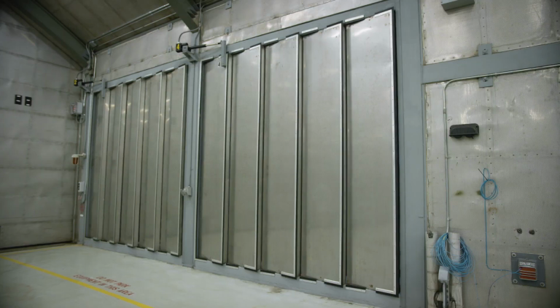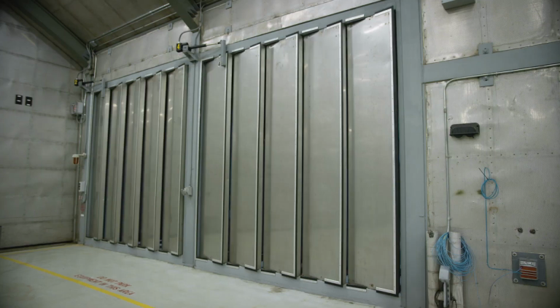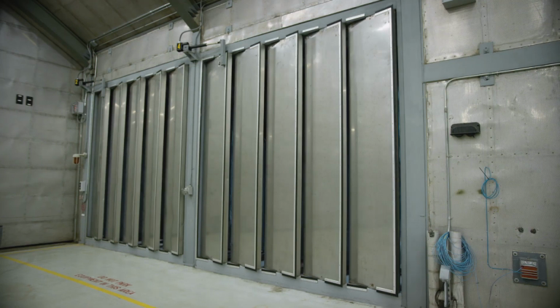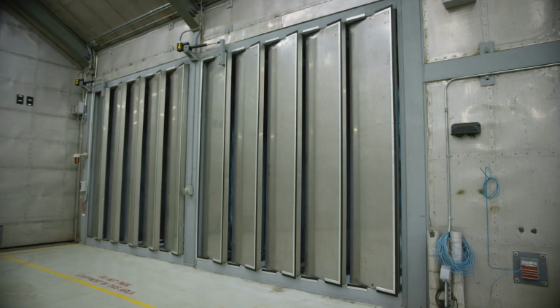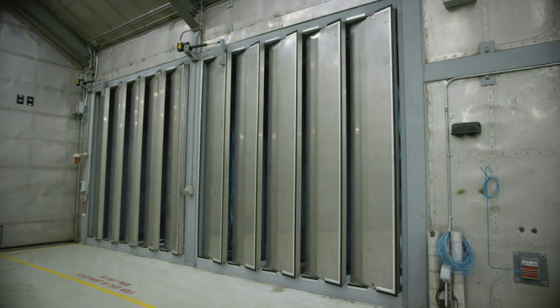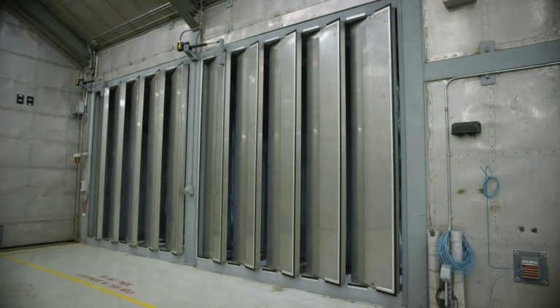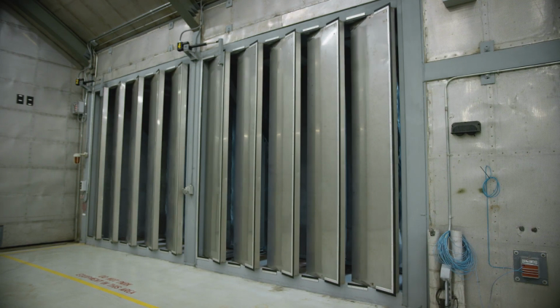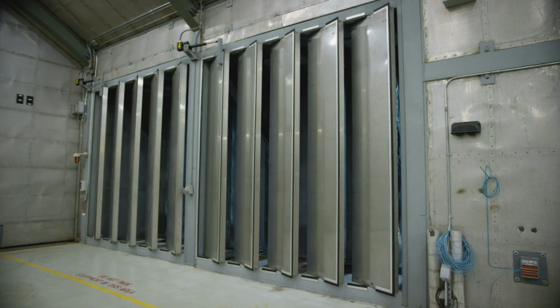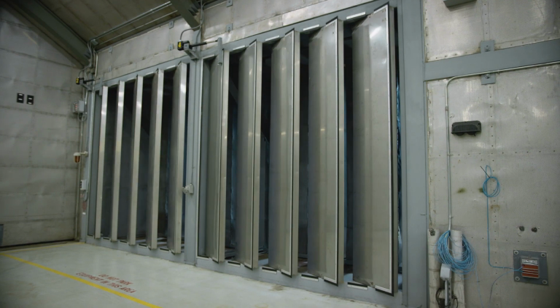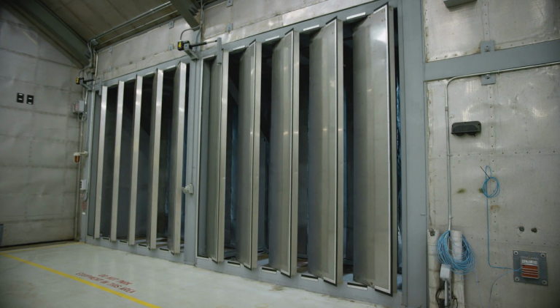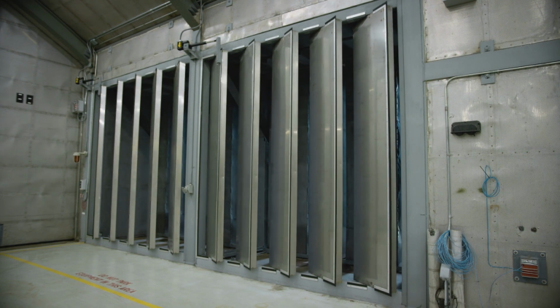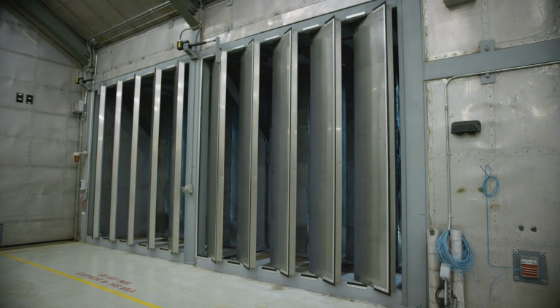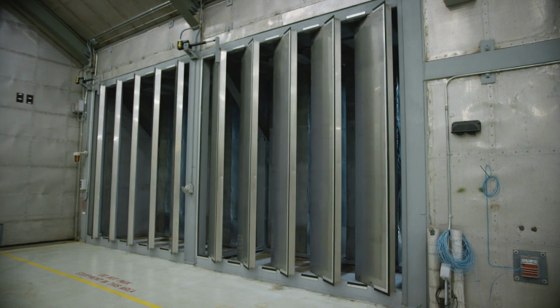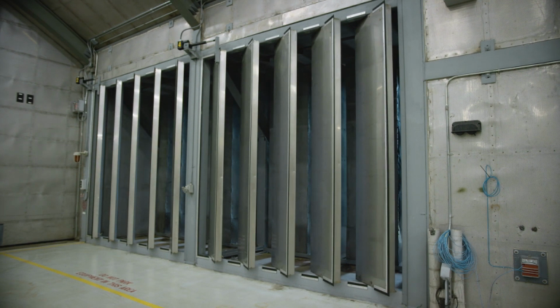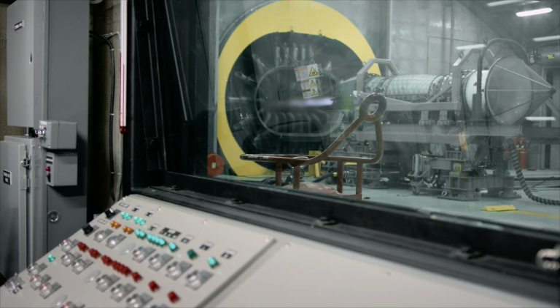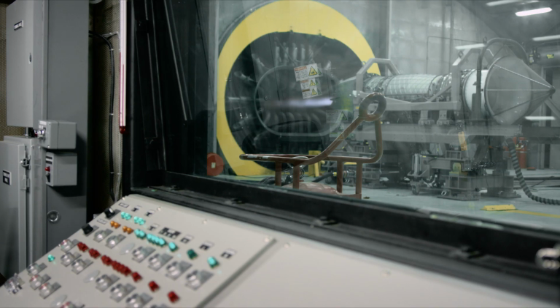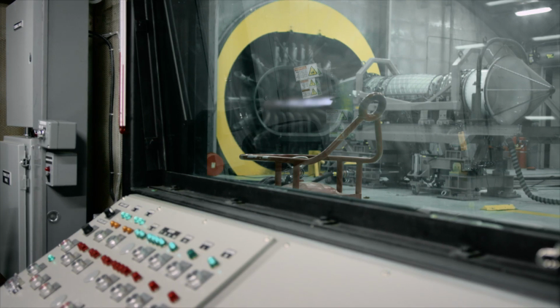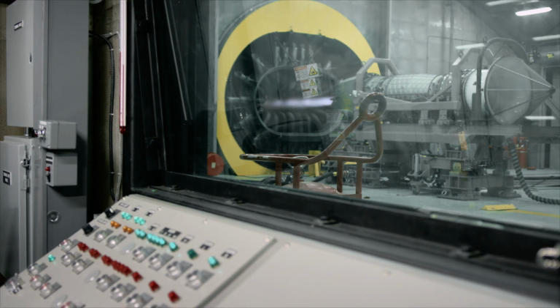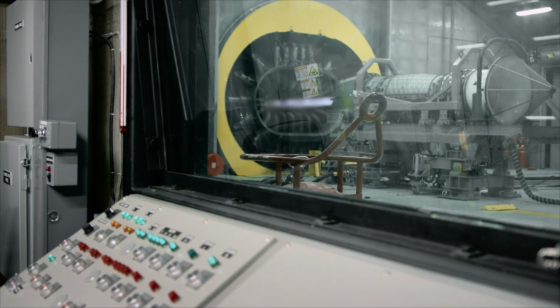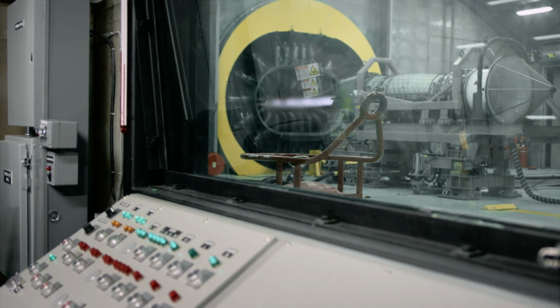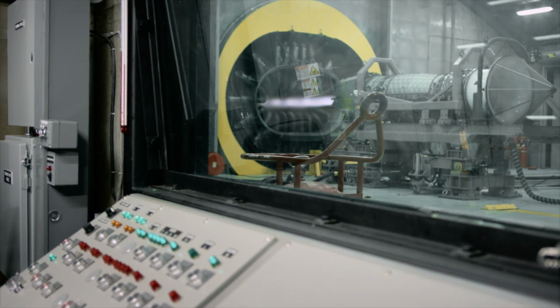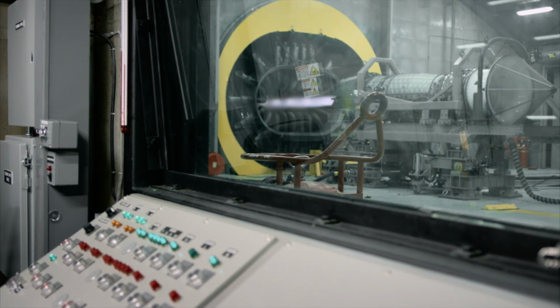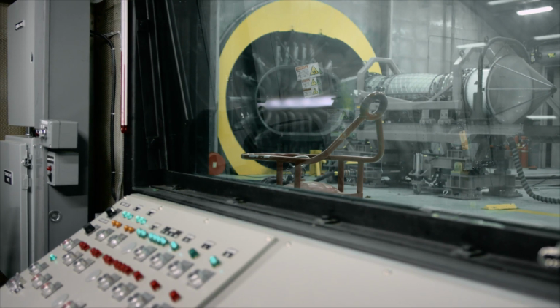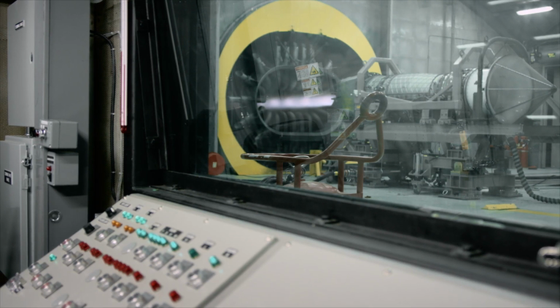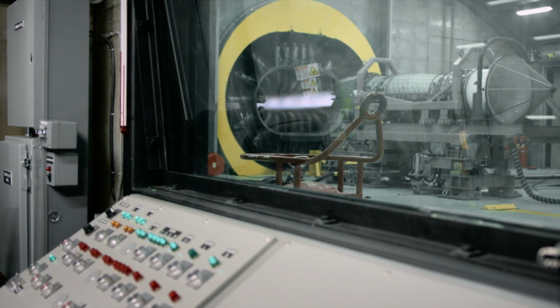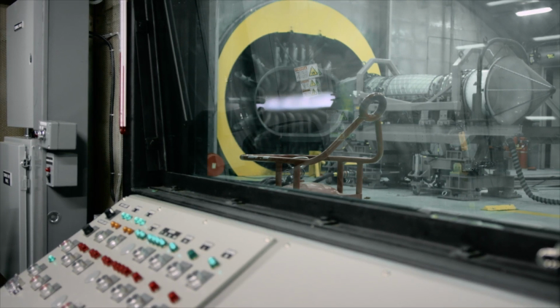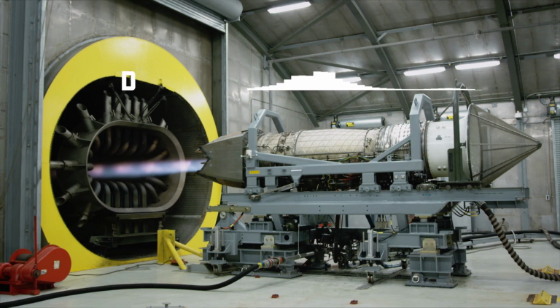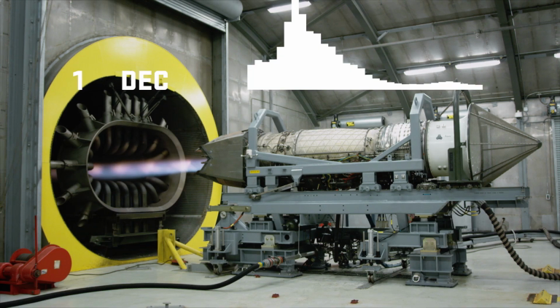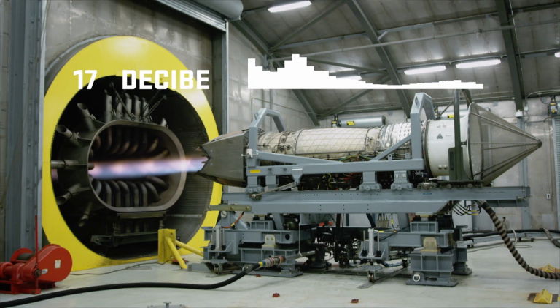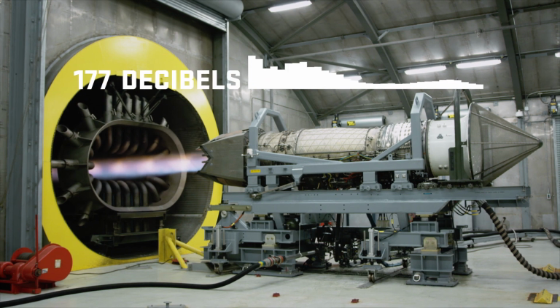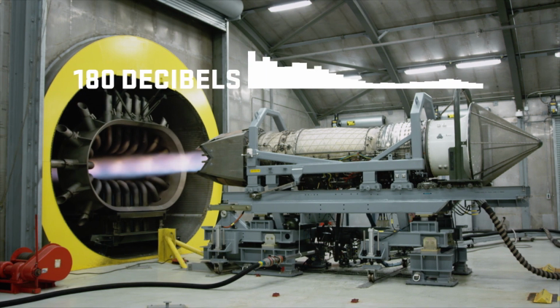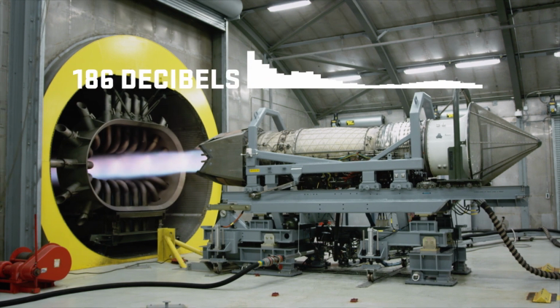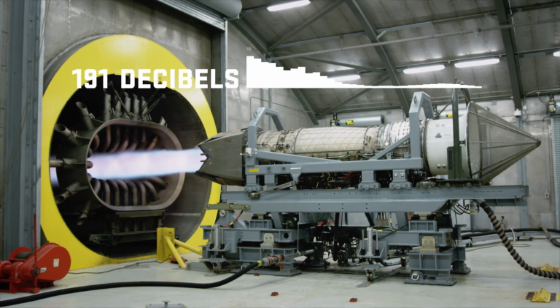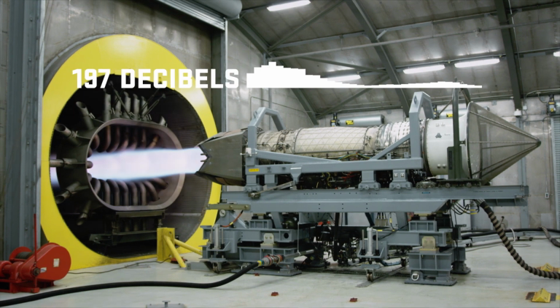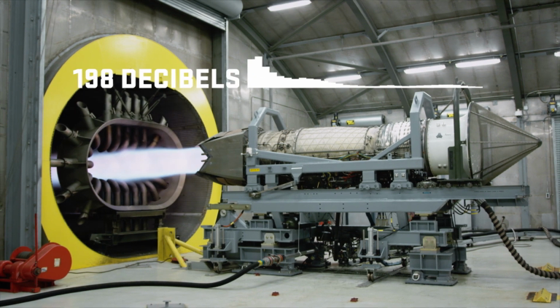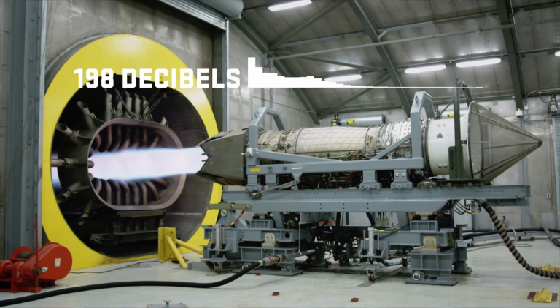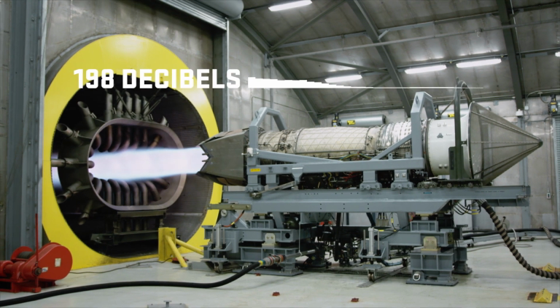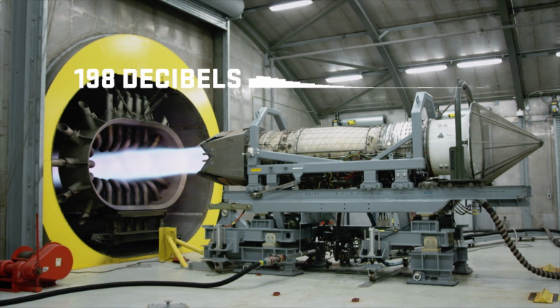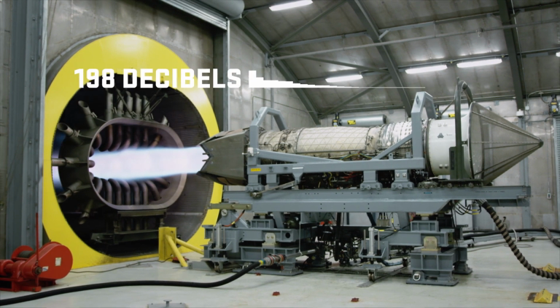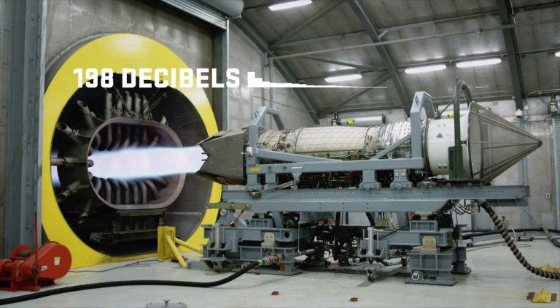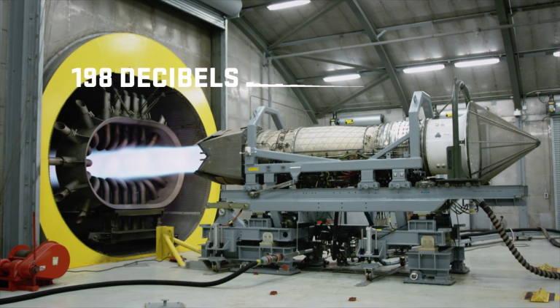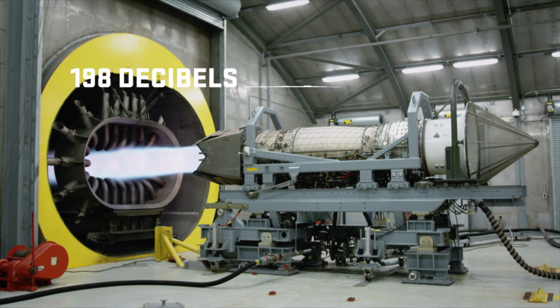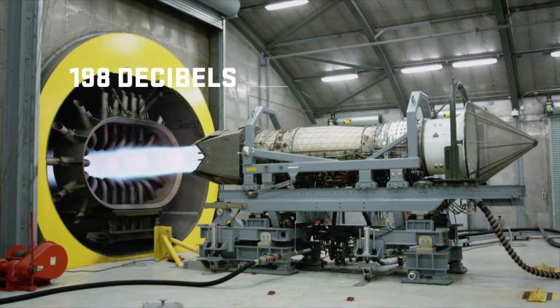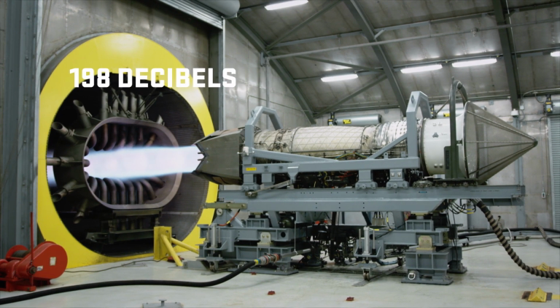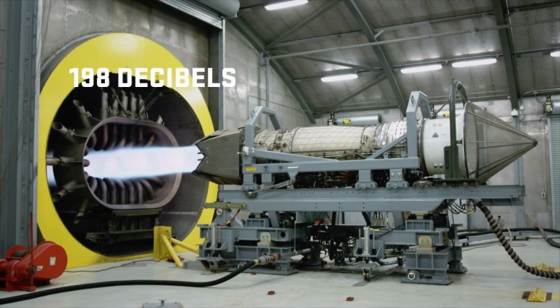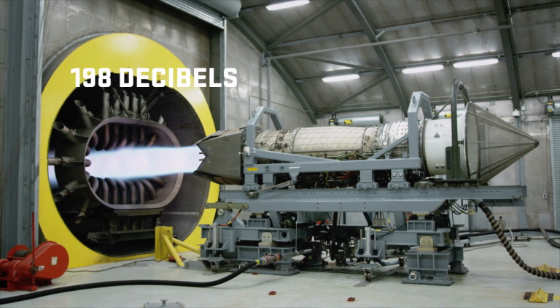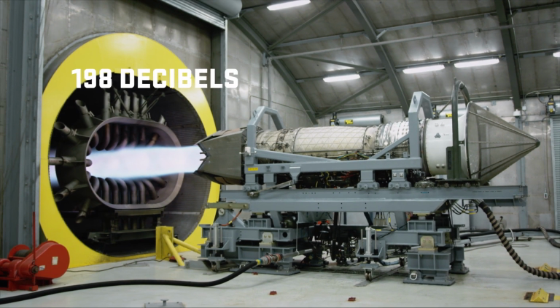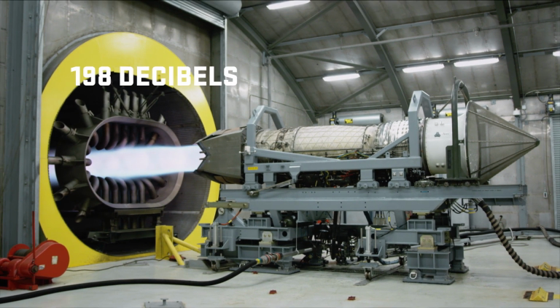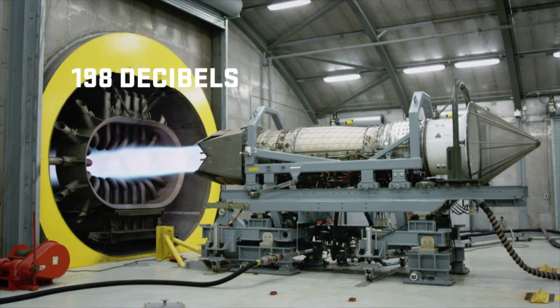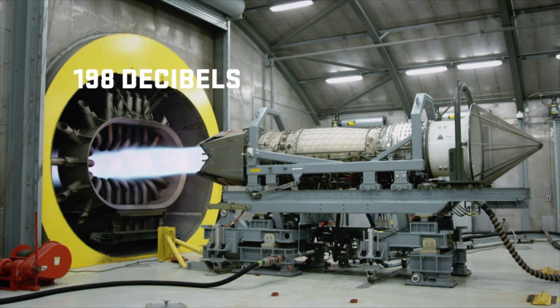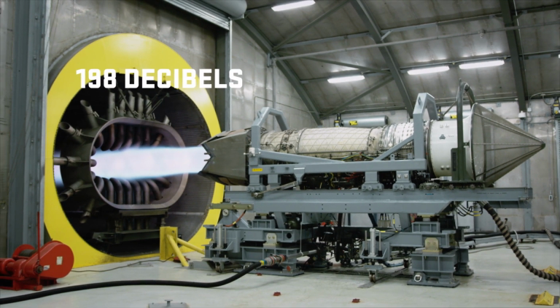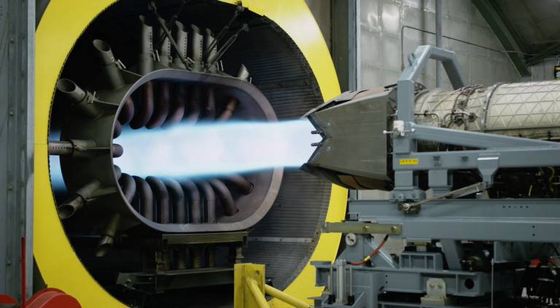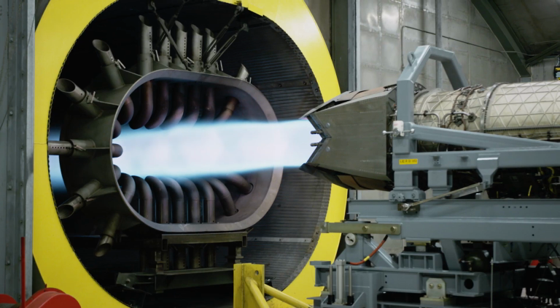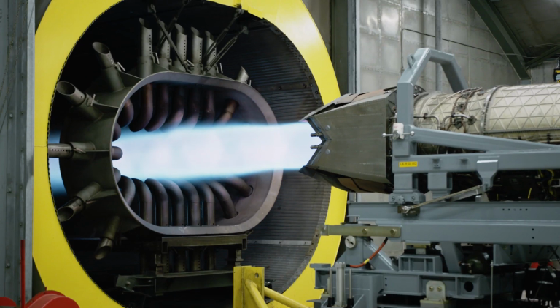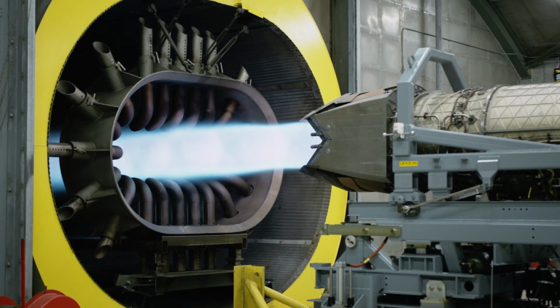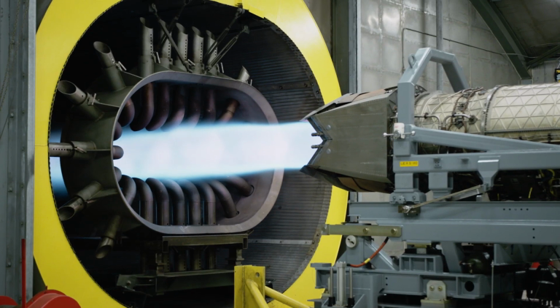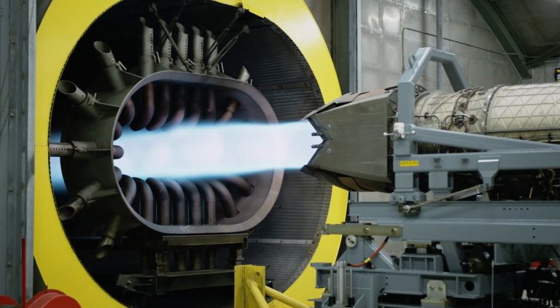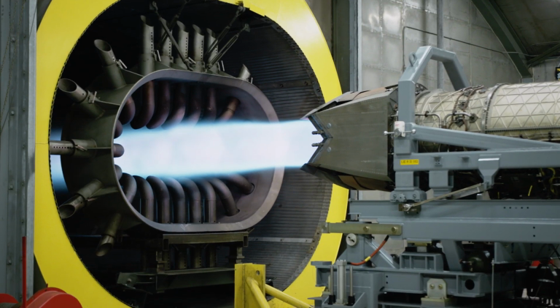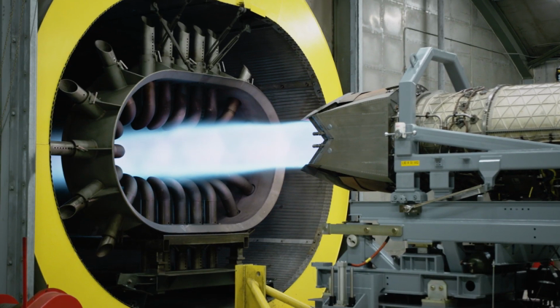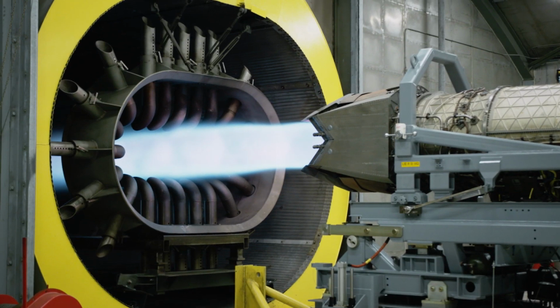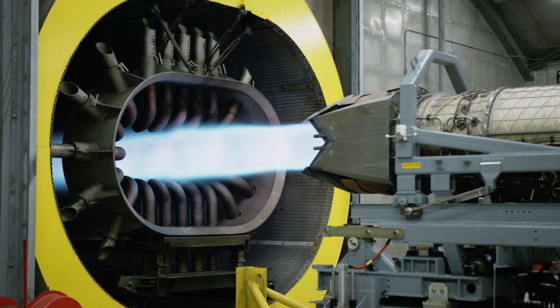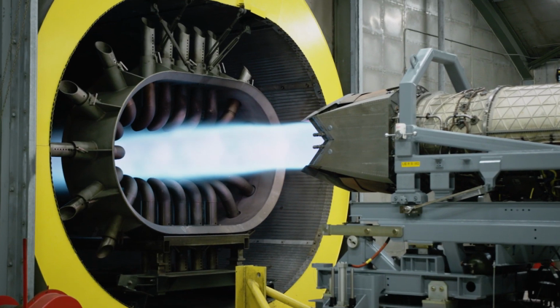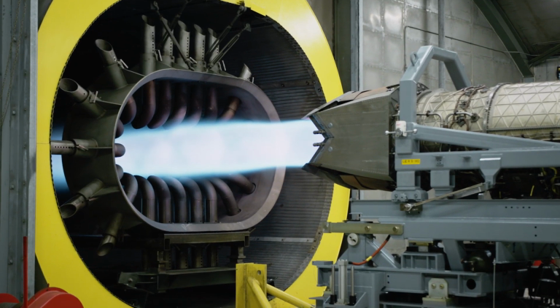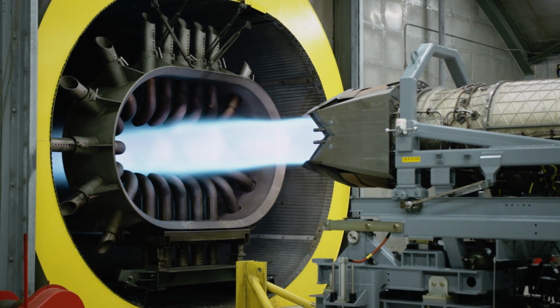Basically when this motor starts spinning up and running, the noise level inside is about 198 decibels and it's extremely loud.